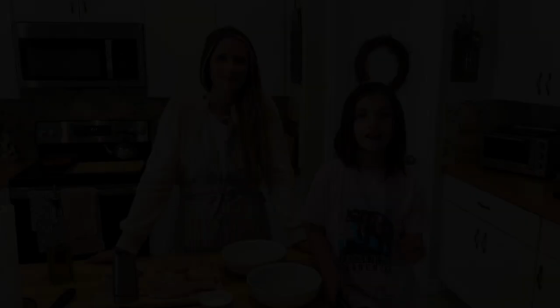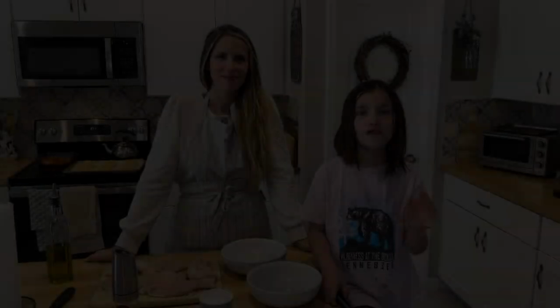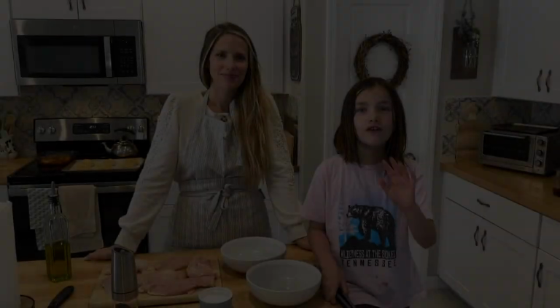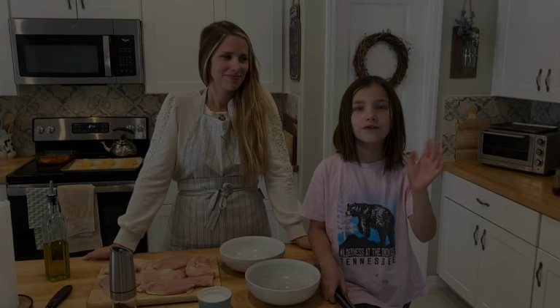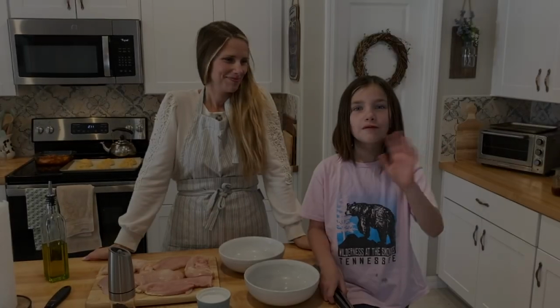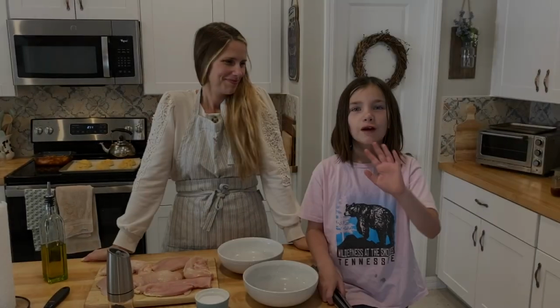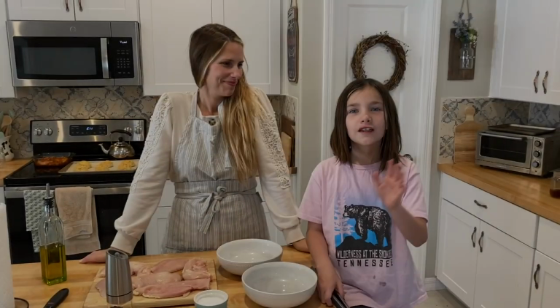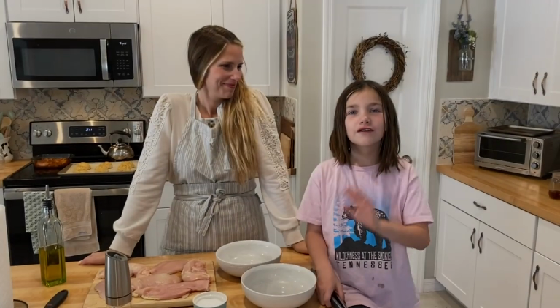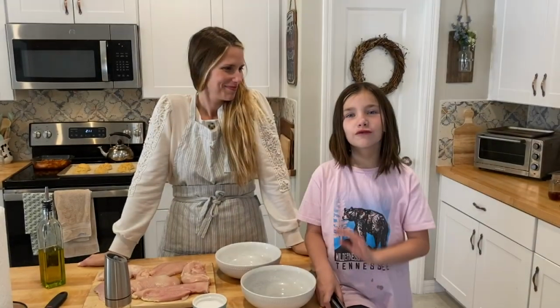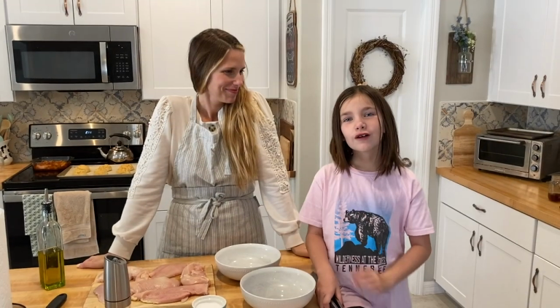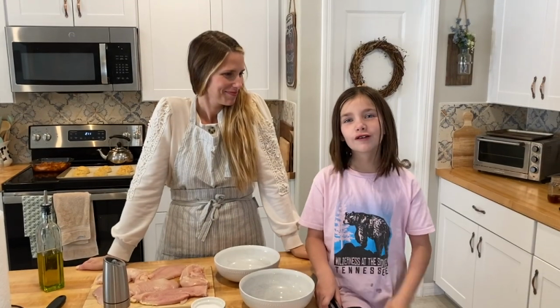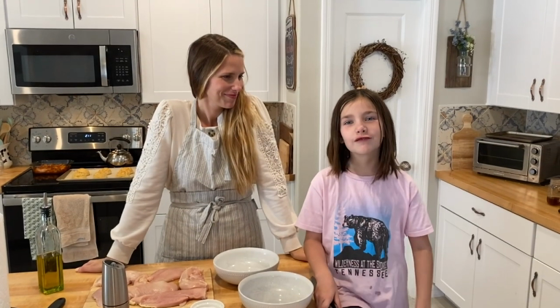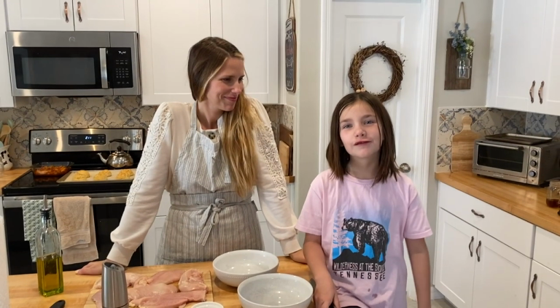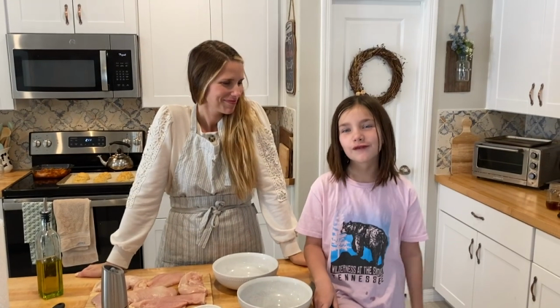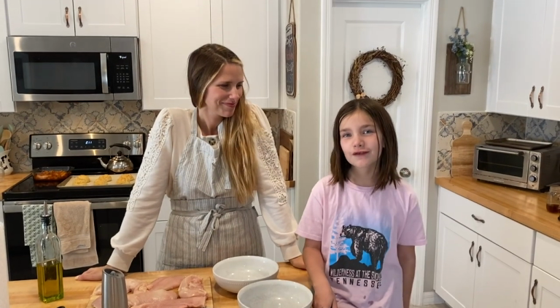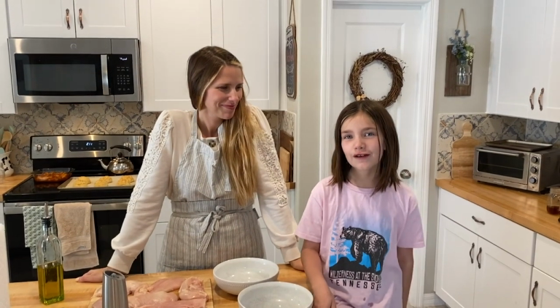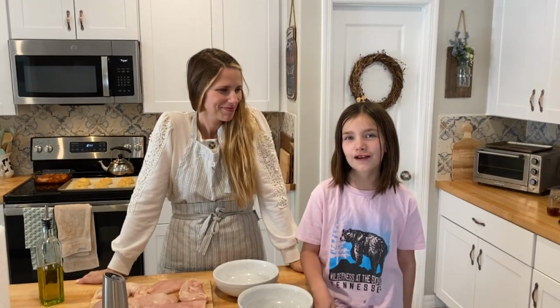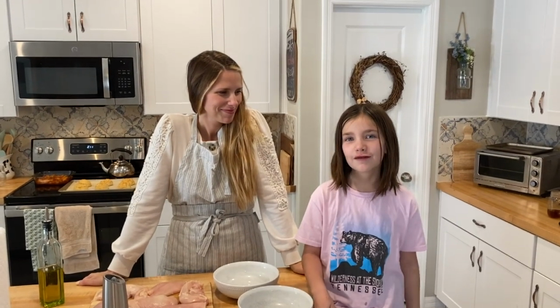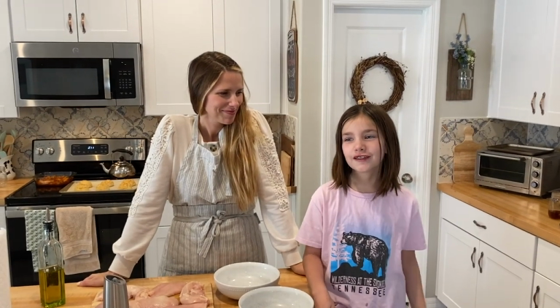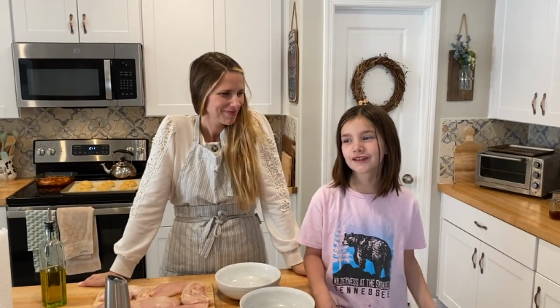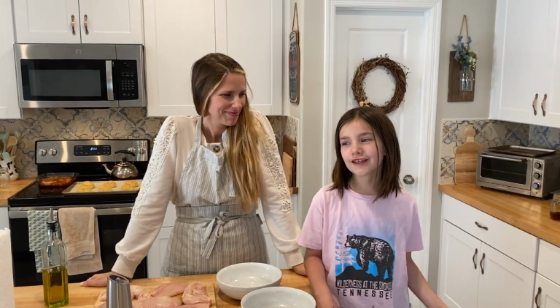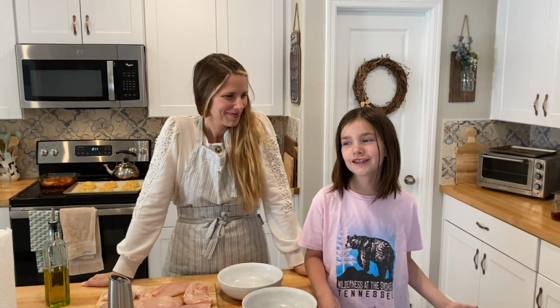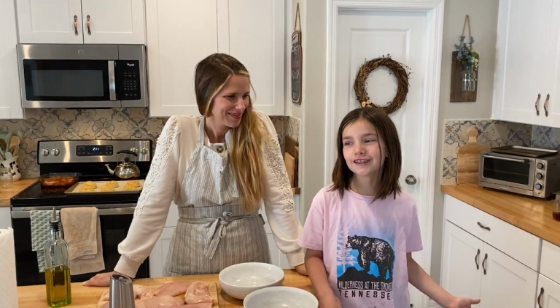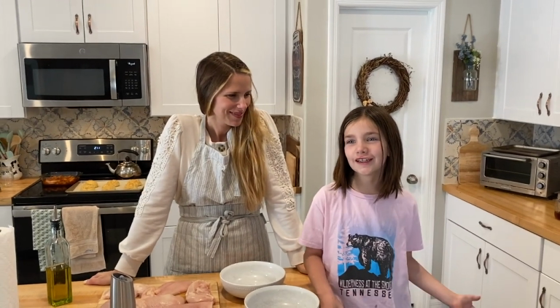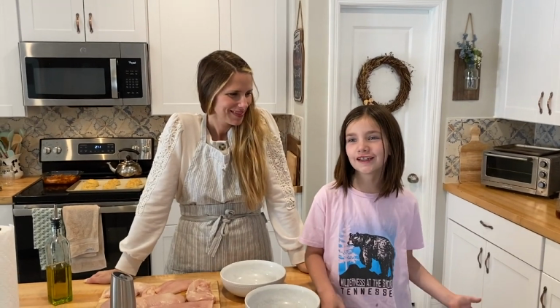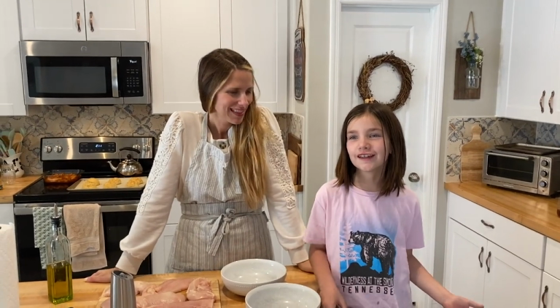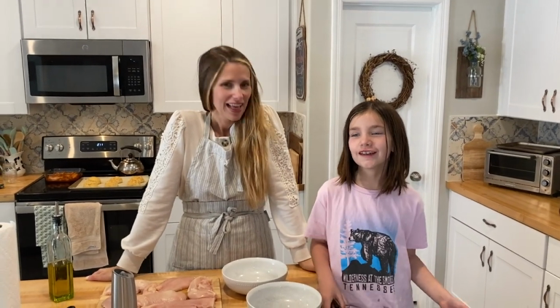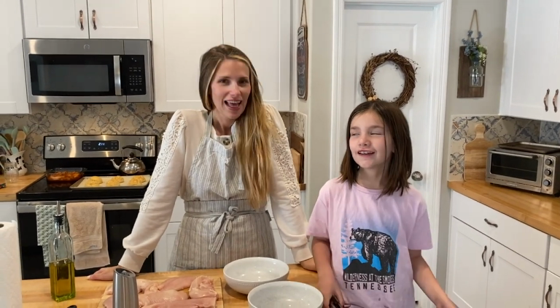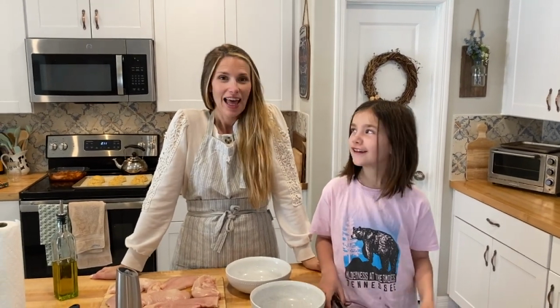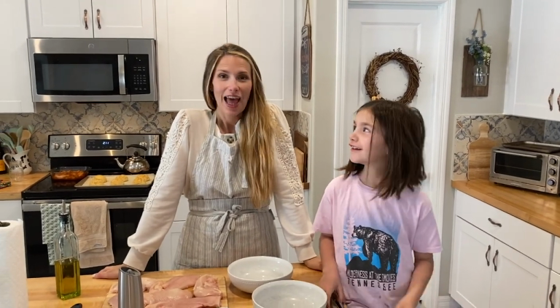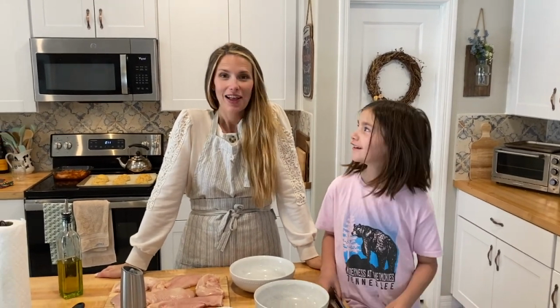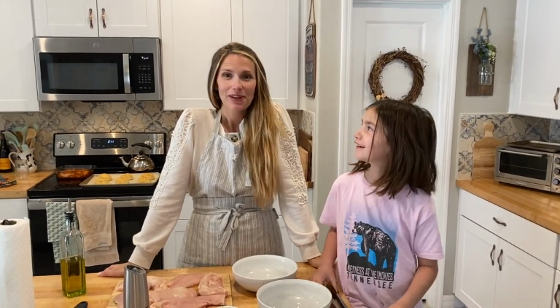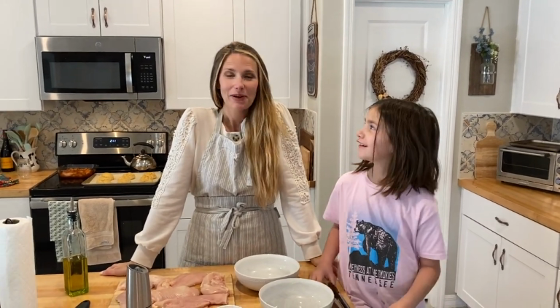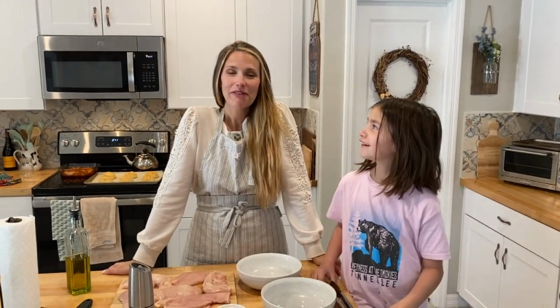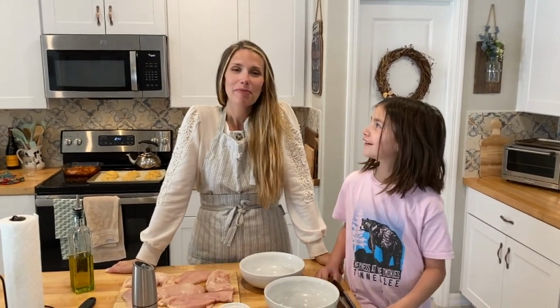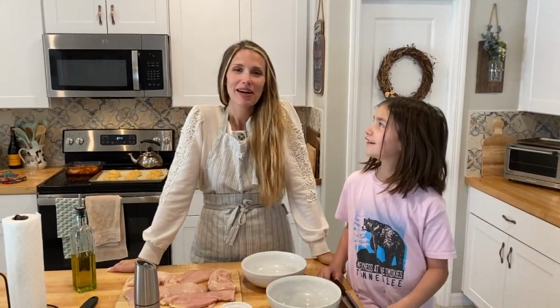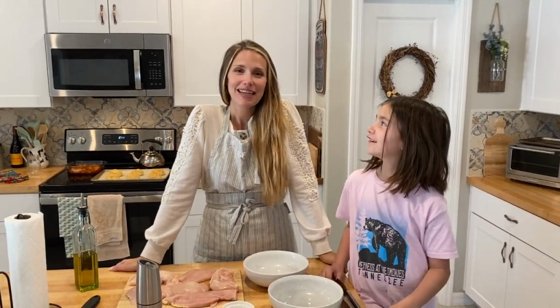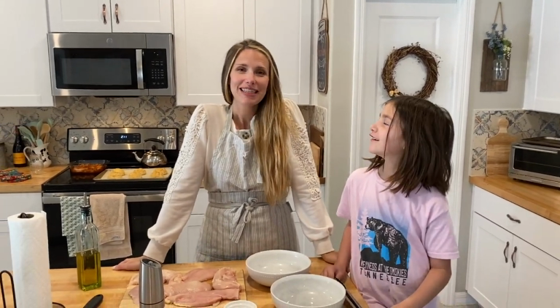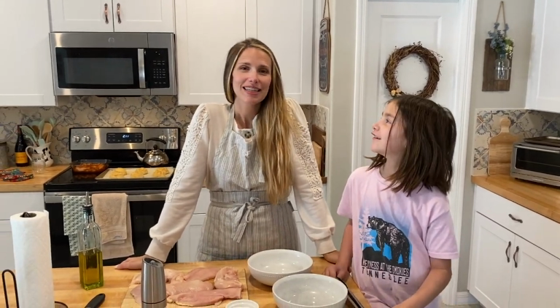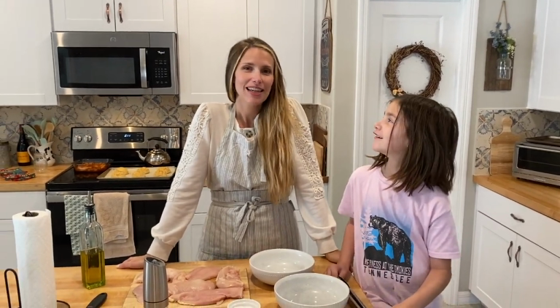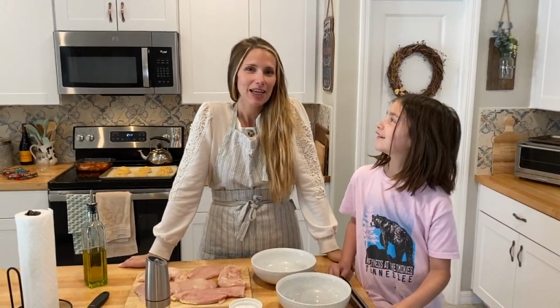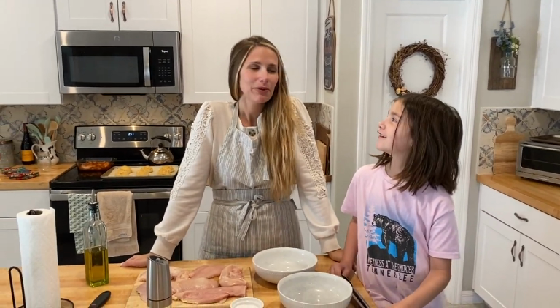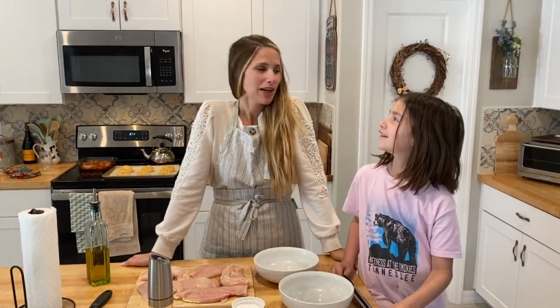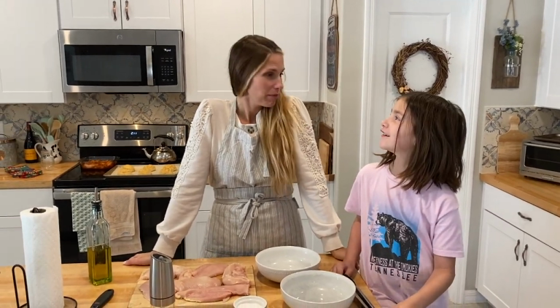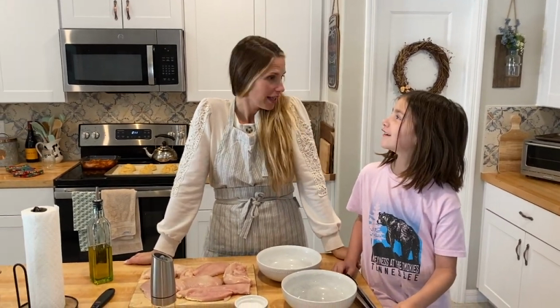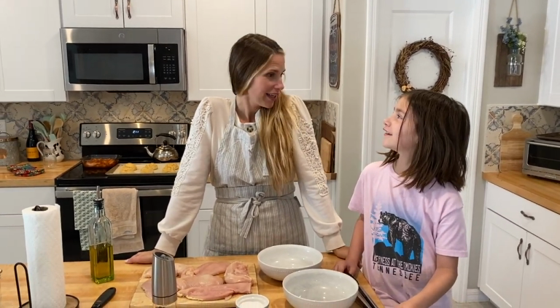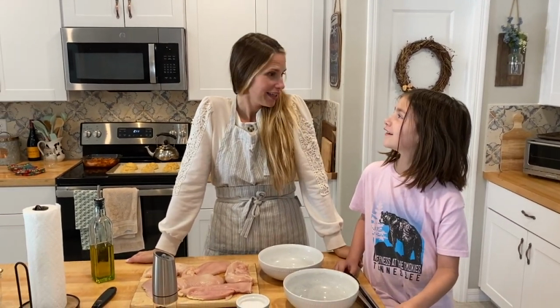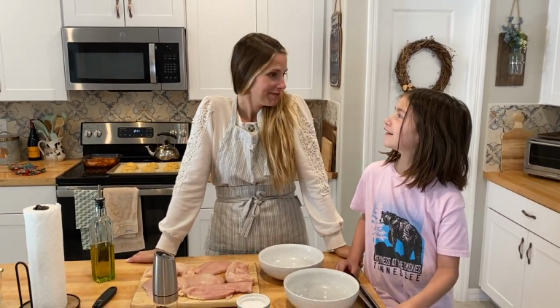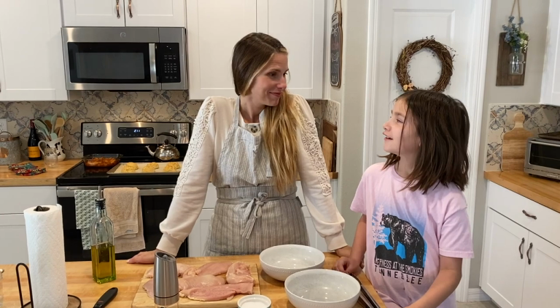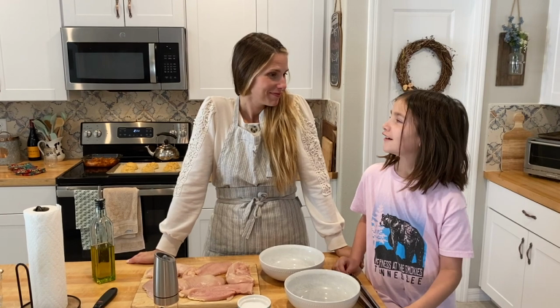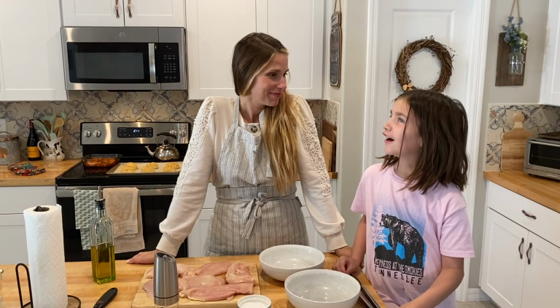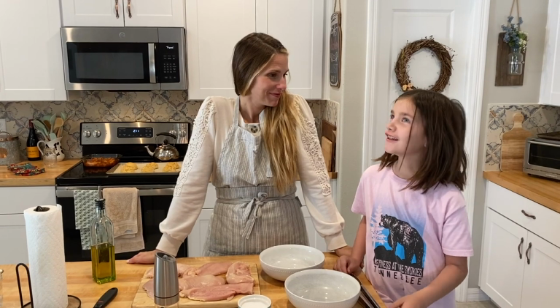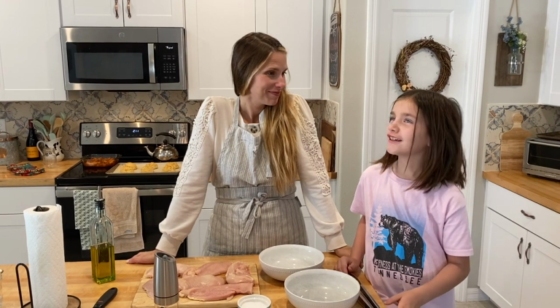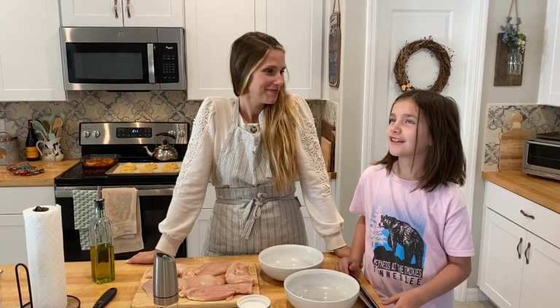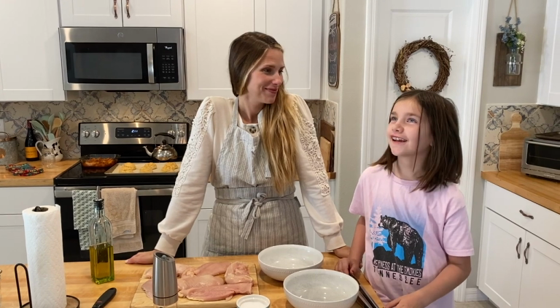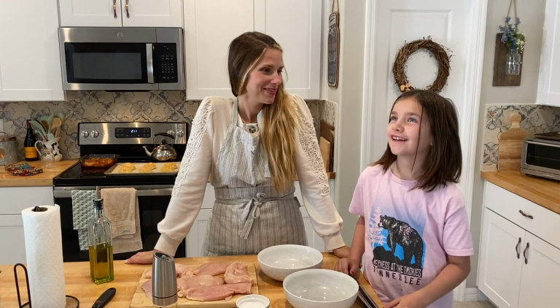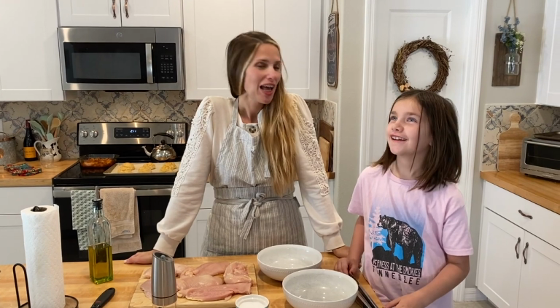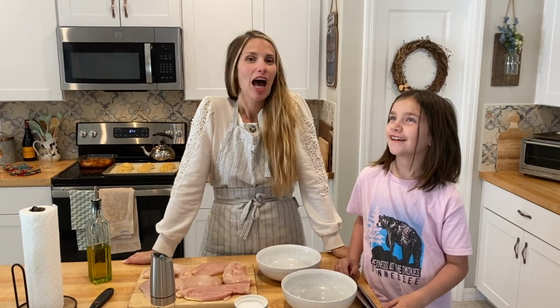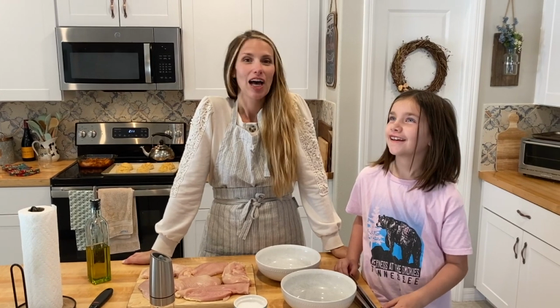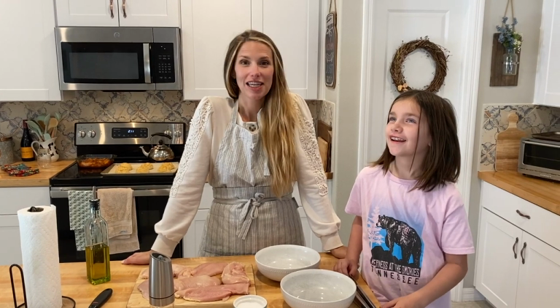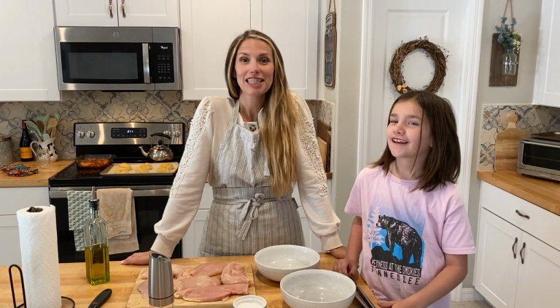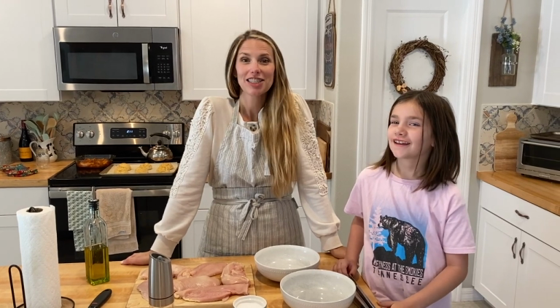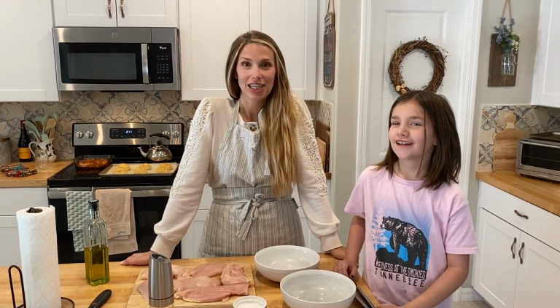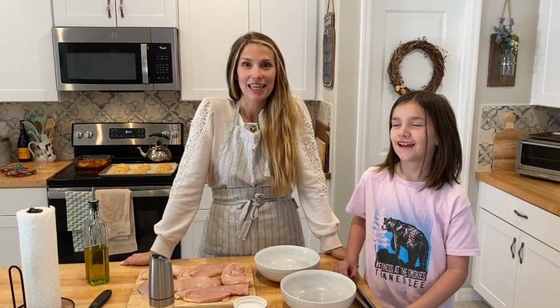Hello everybody, welcome to Martha Rabbit's kitchen. Hello everybody, today we are making honey chicken. Honey chicken.